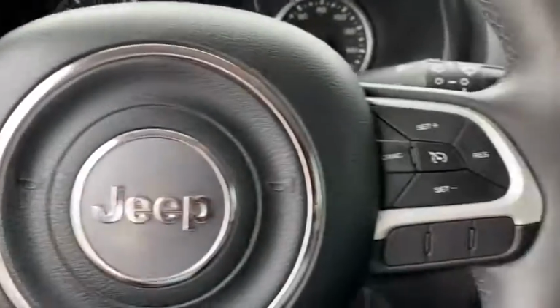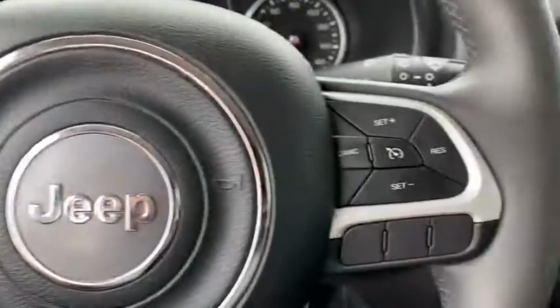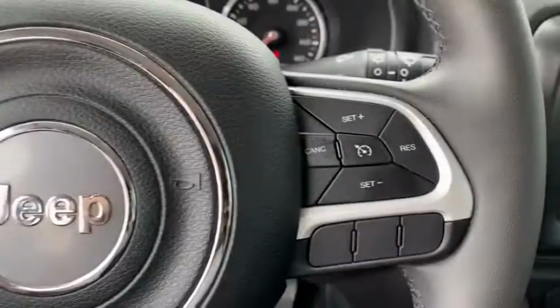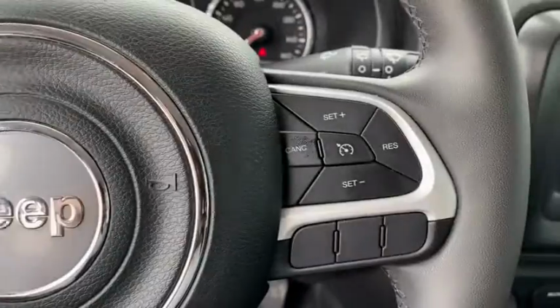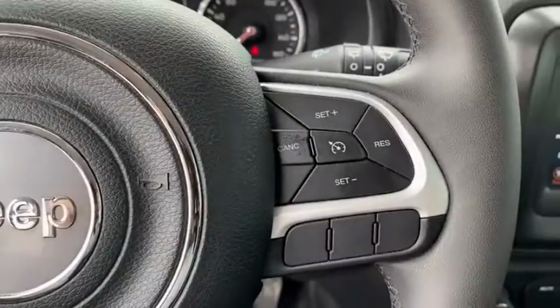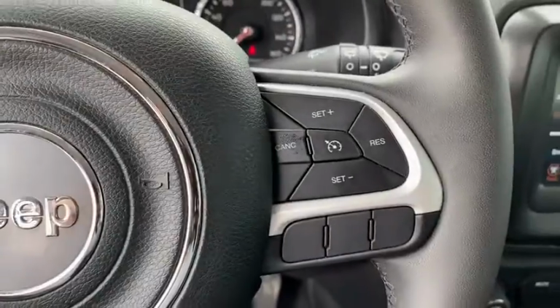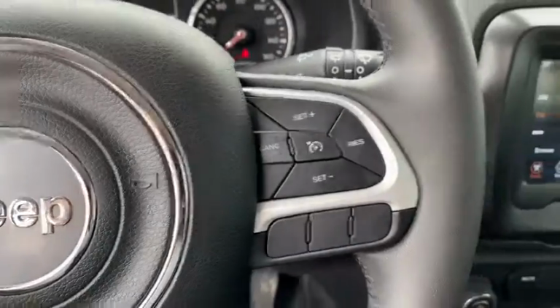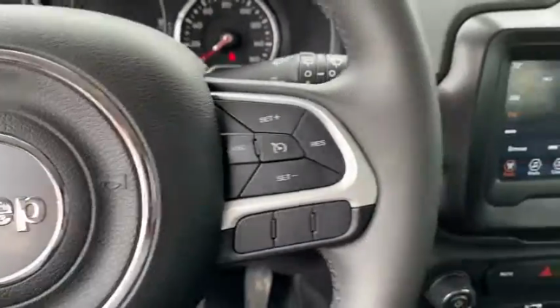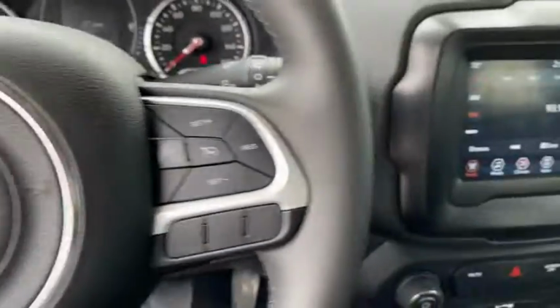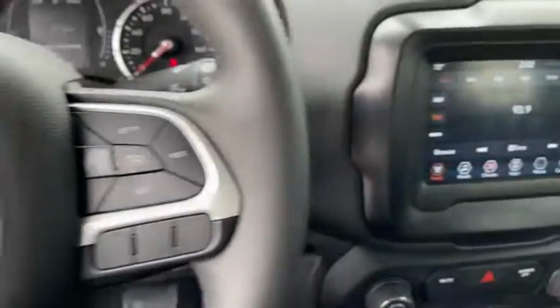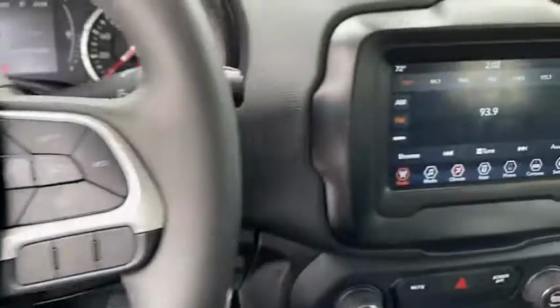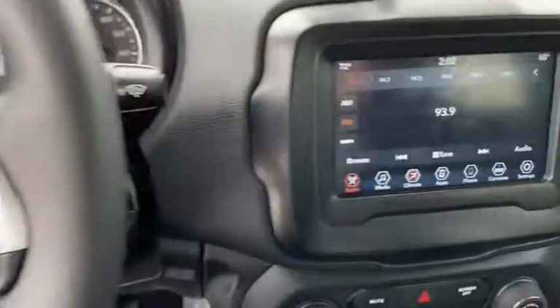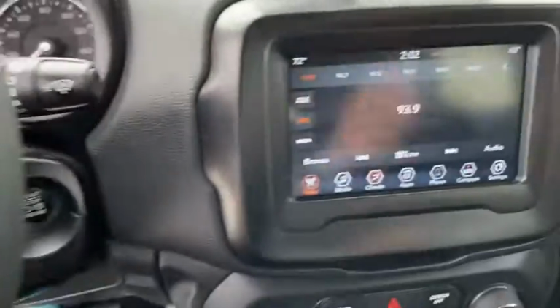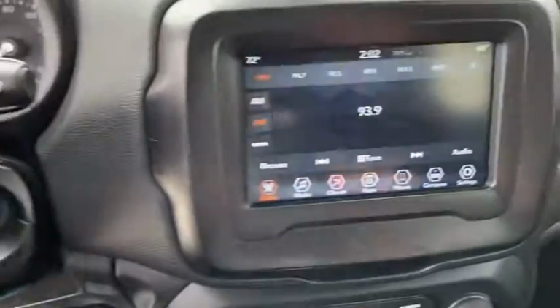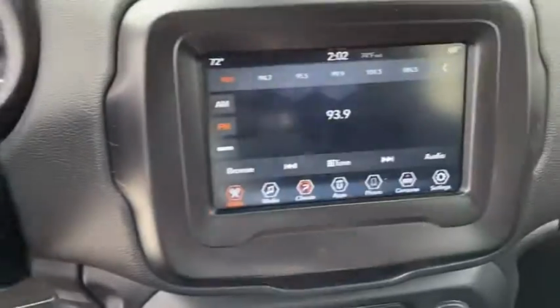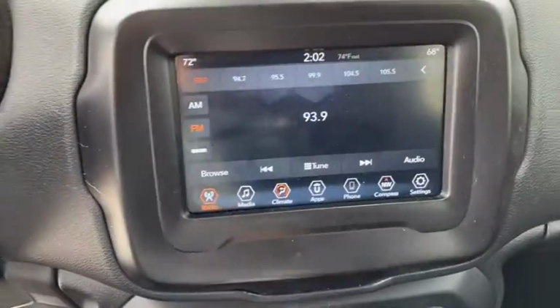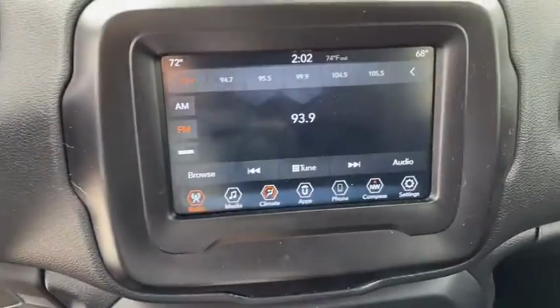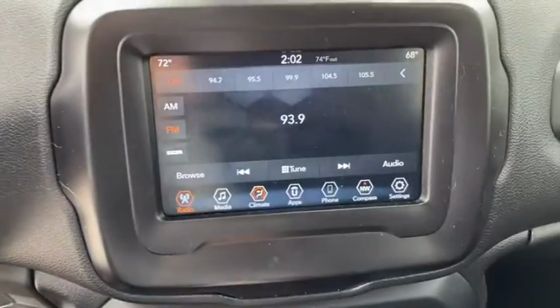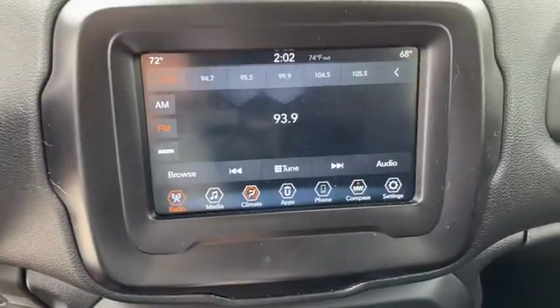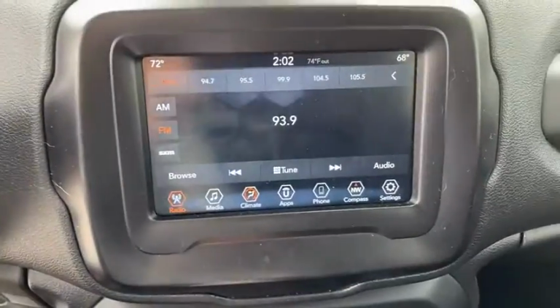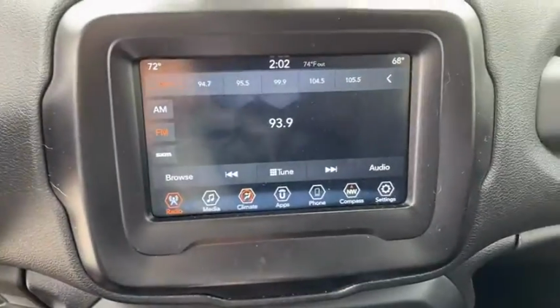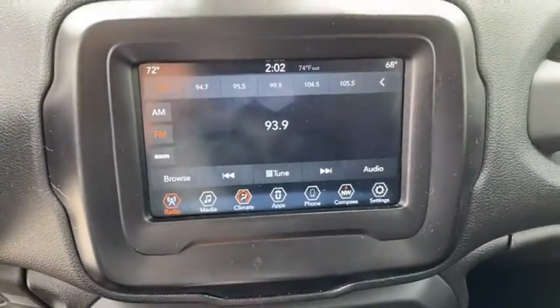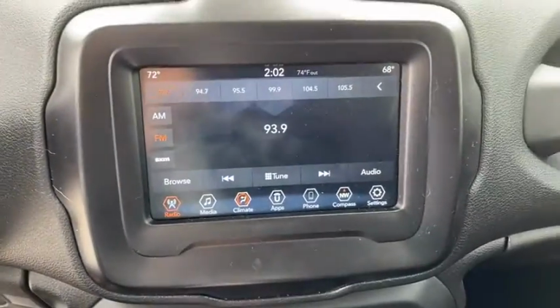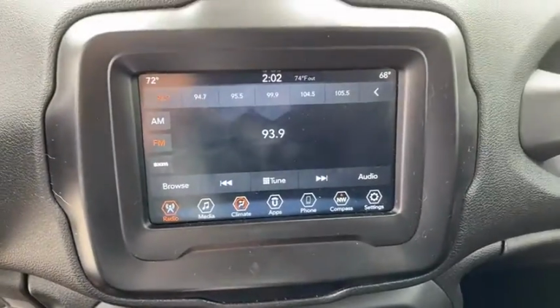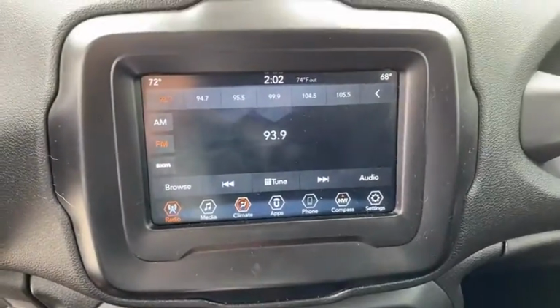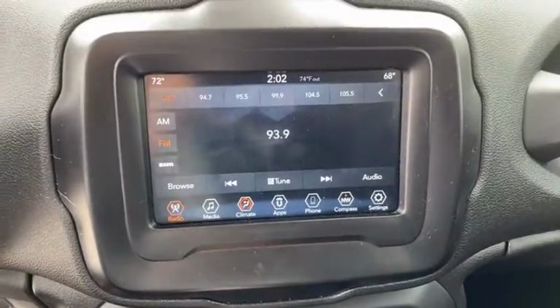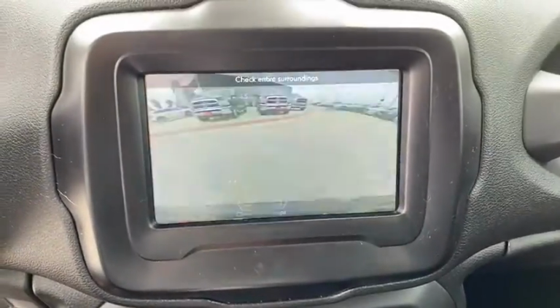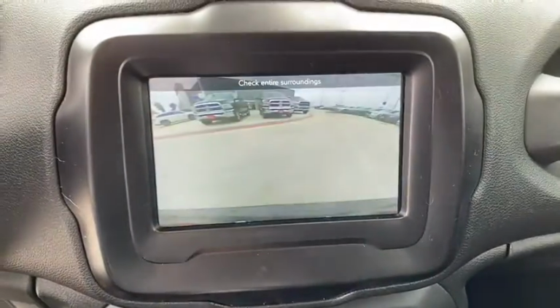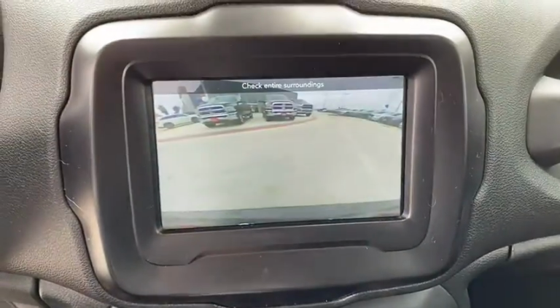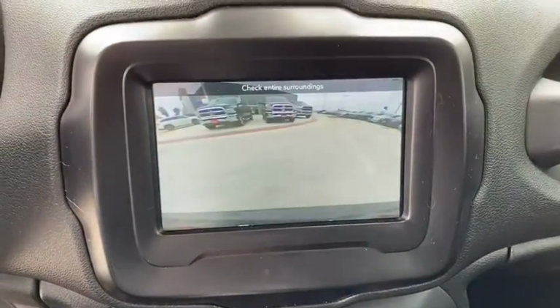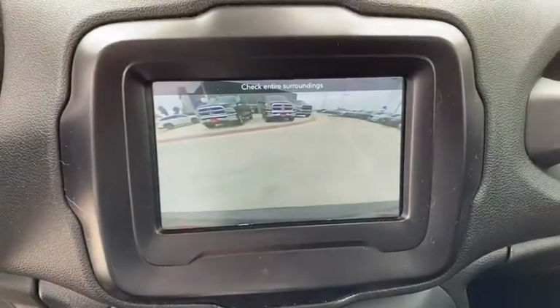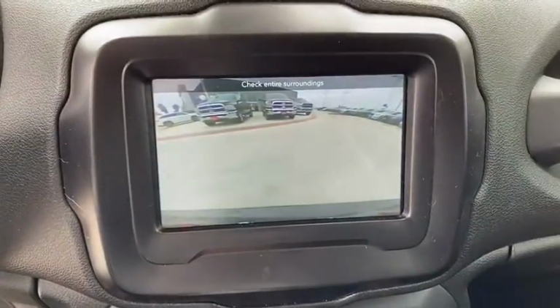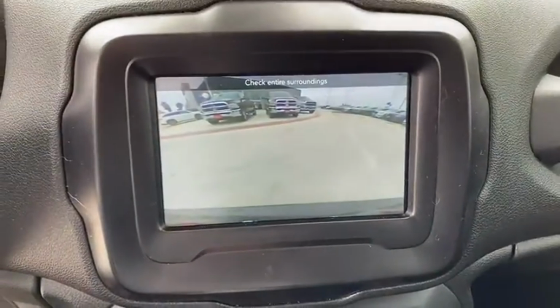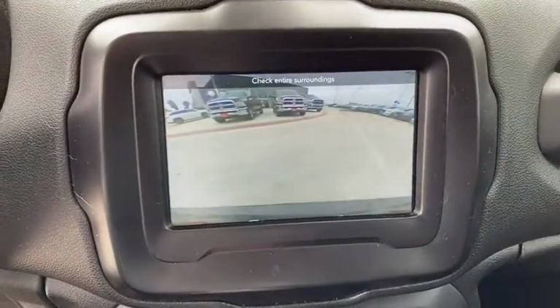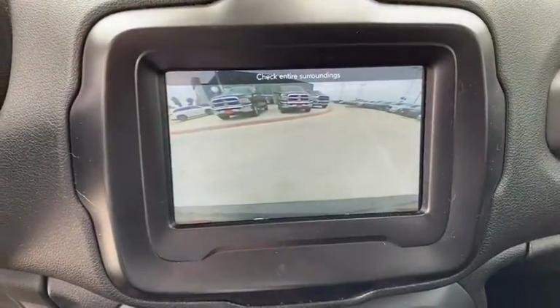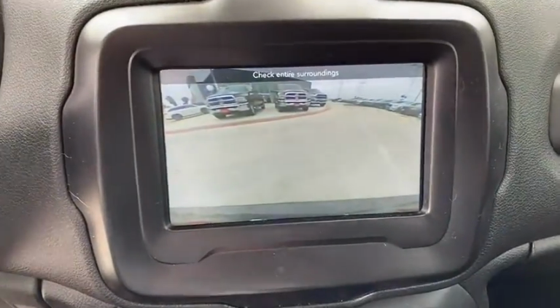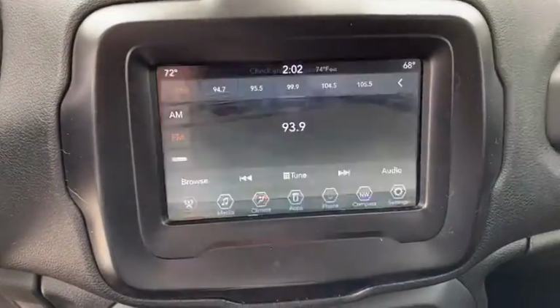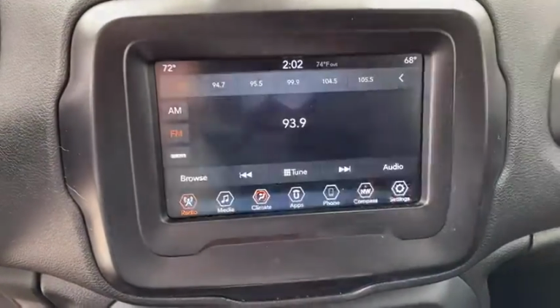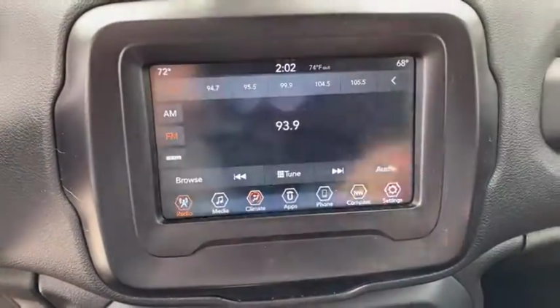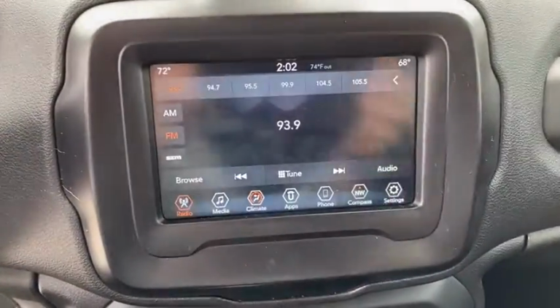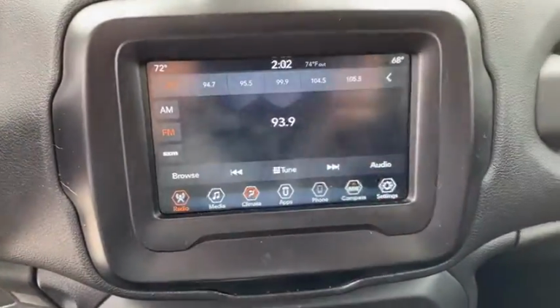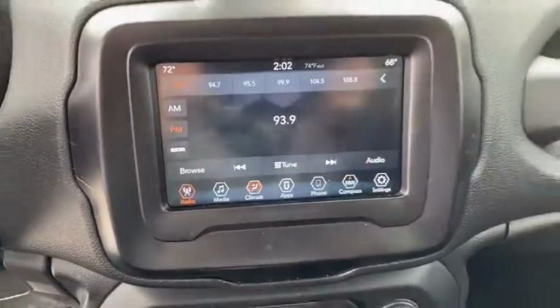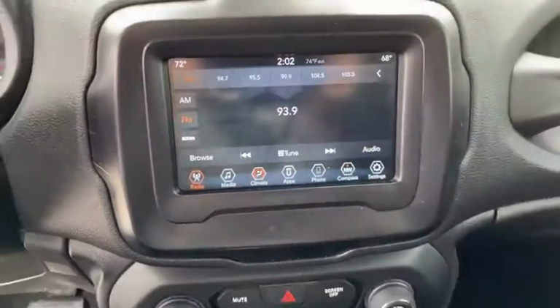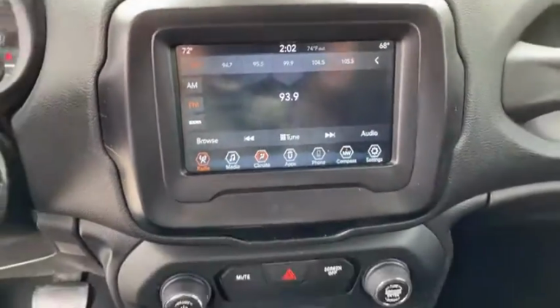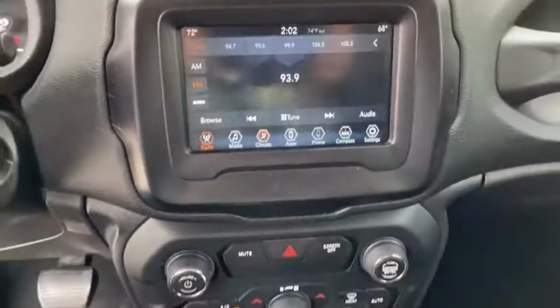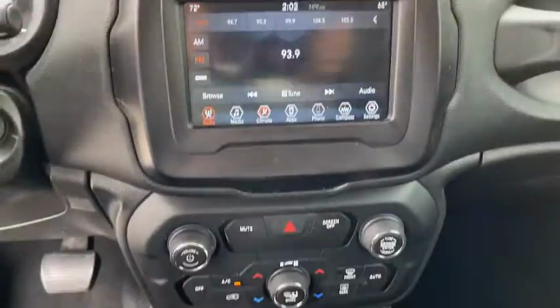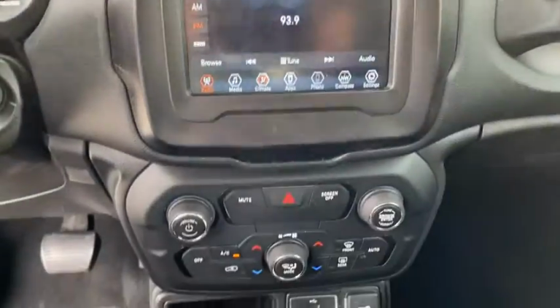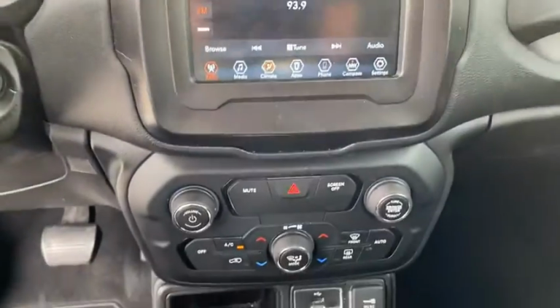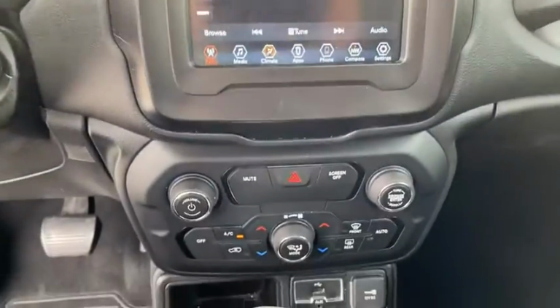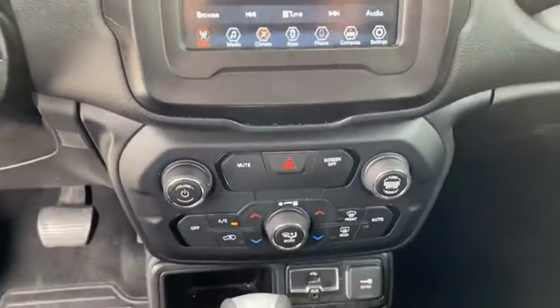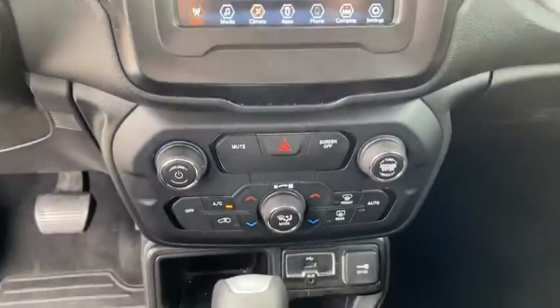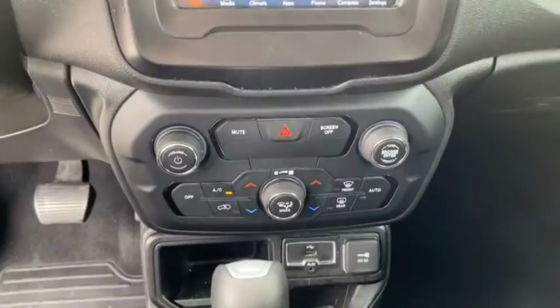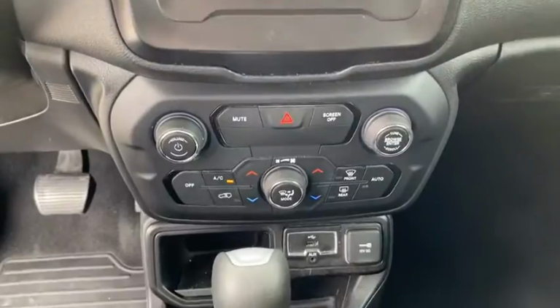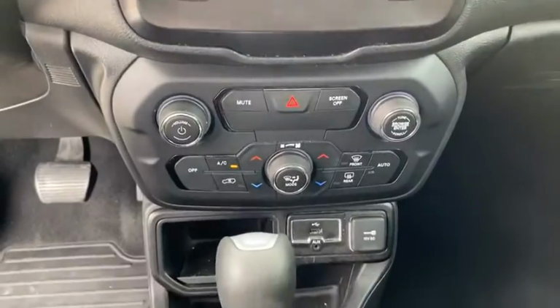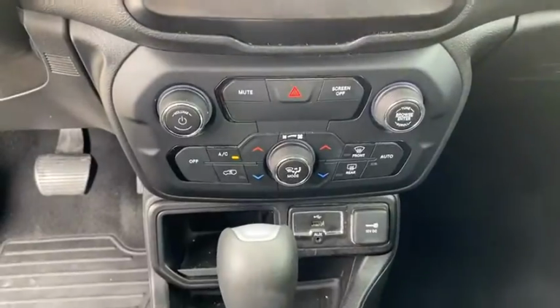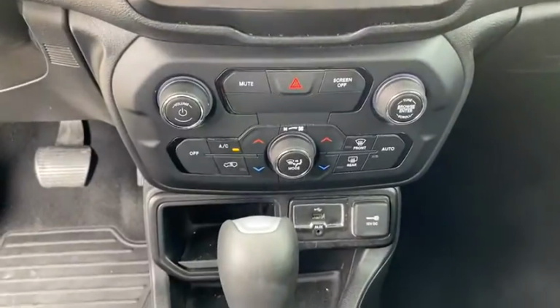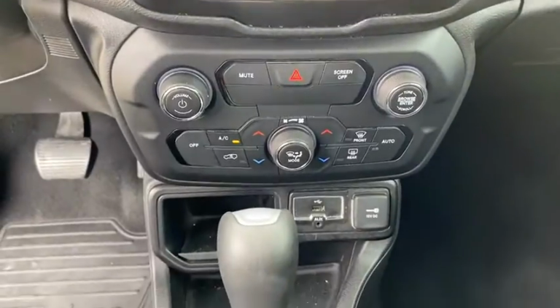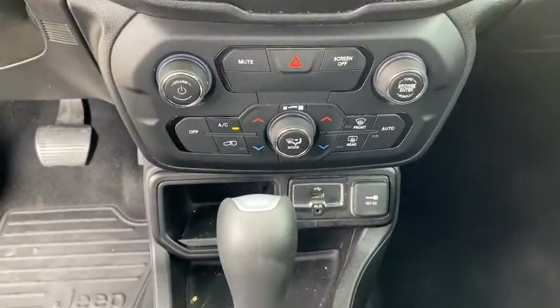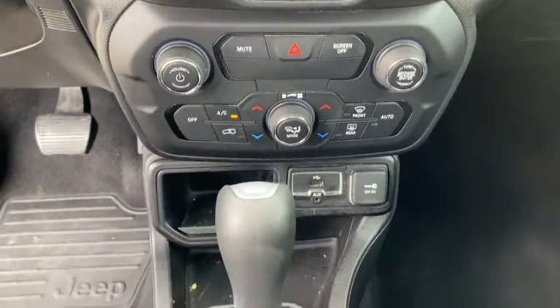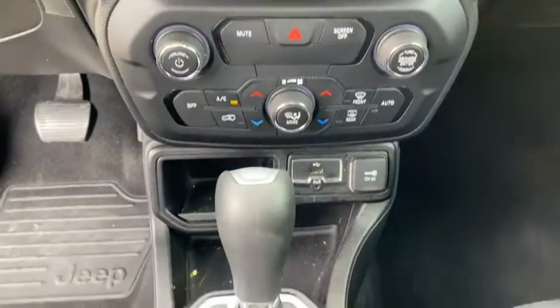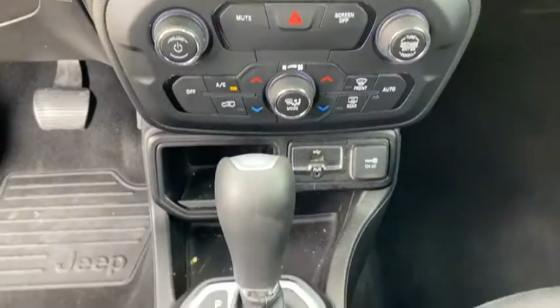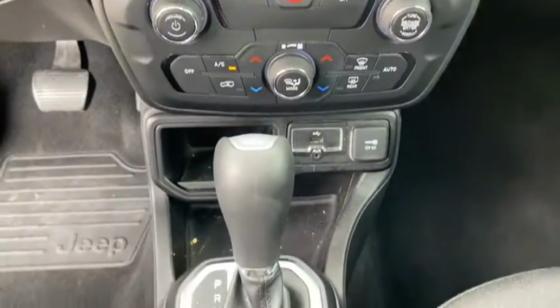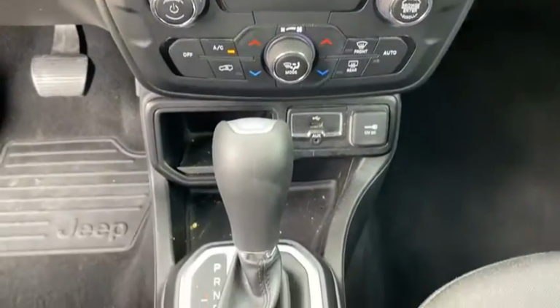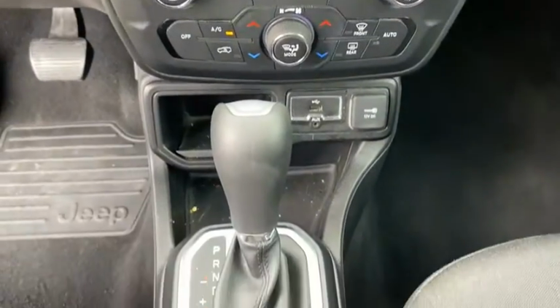This vehicle has less than 25,000 miles. Here are some of this vehicle's great options: keyless entry,